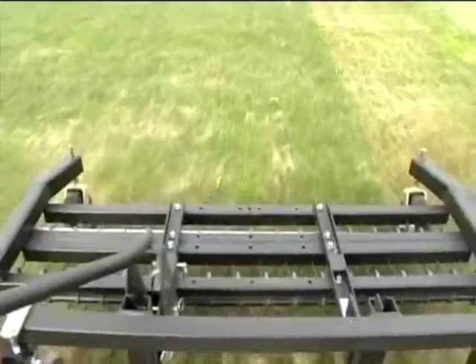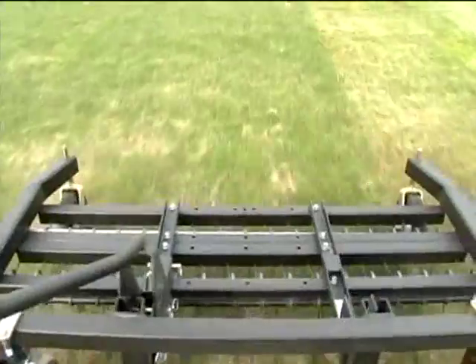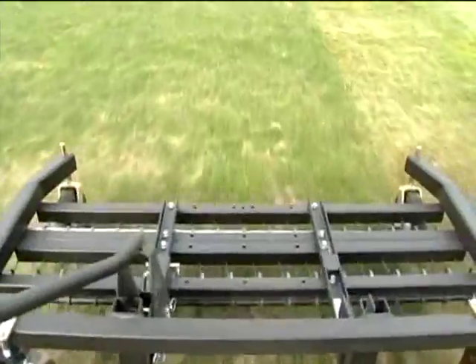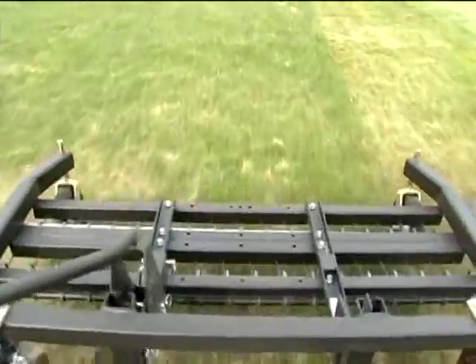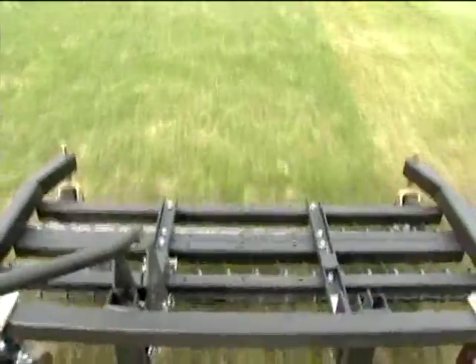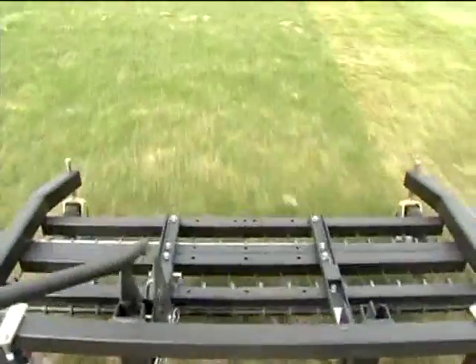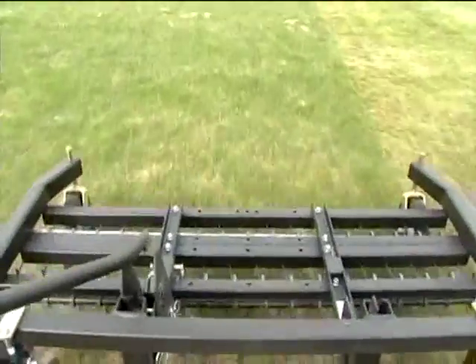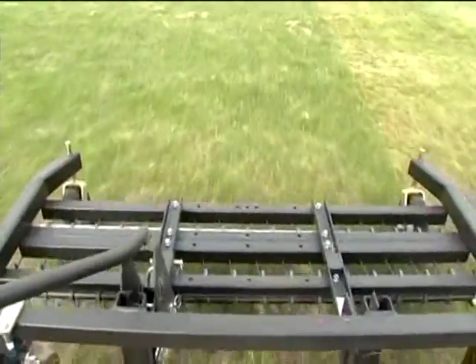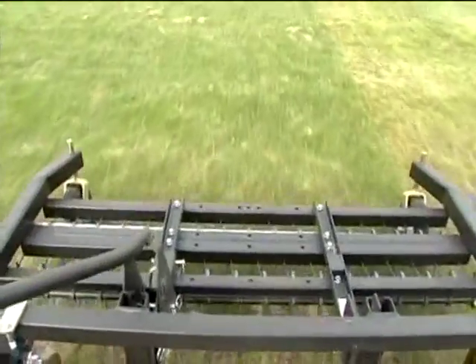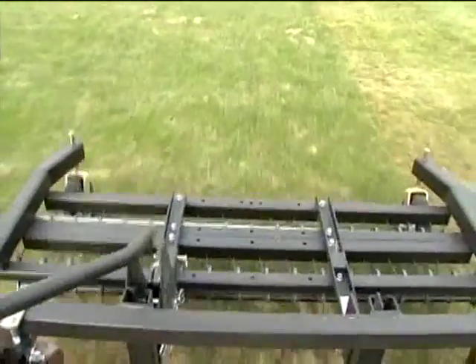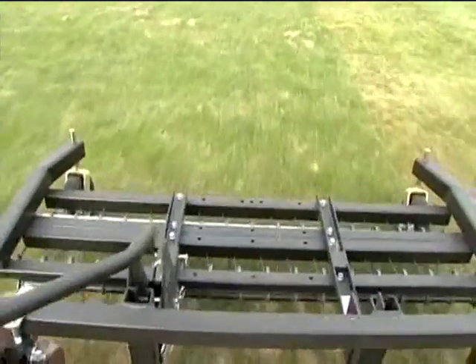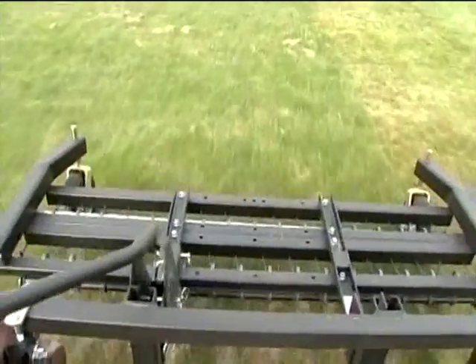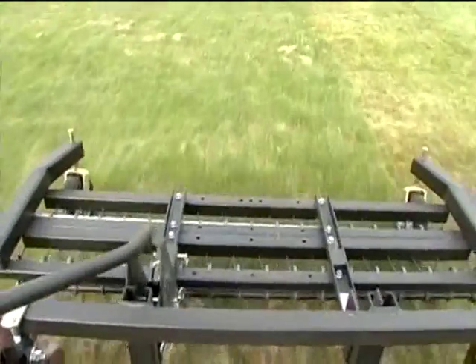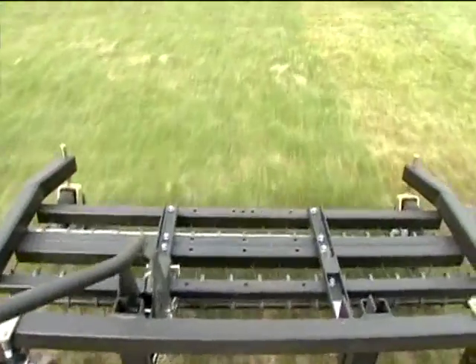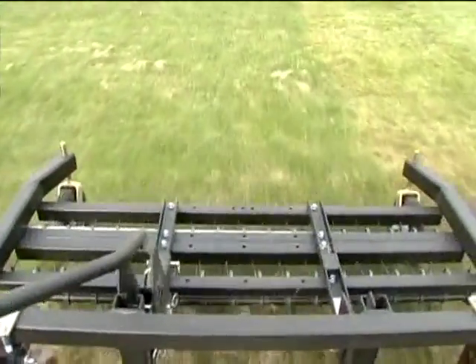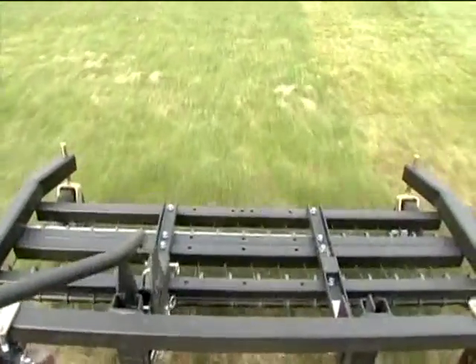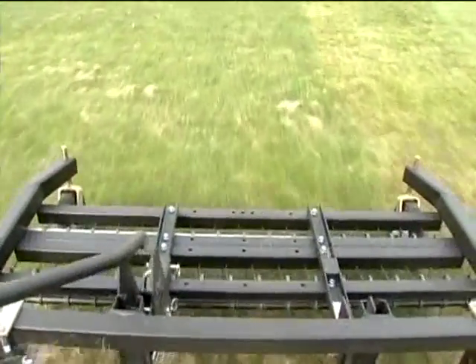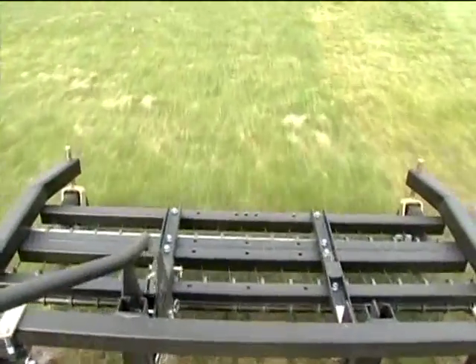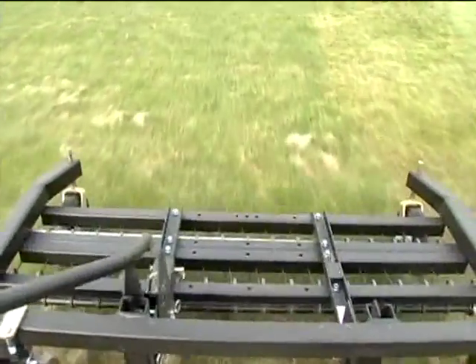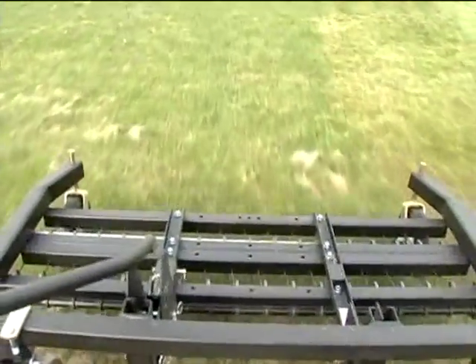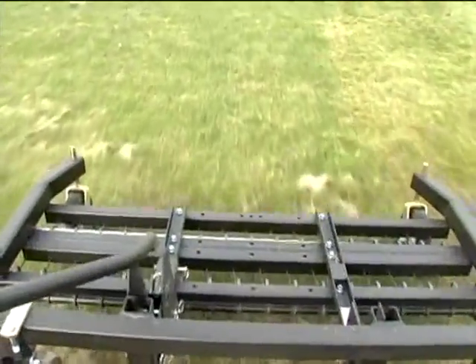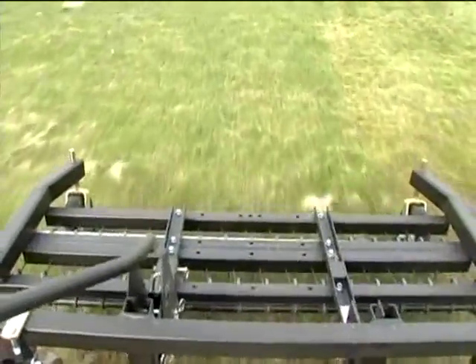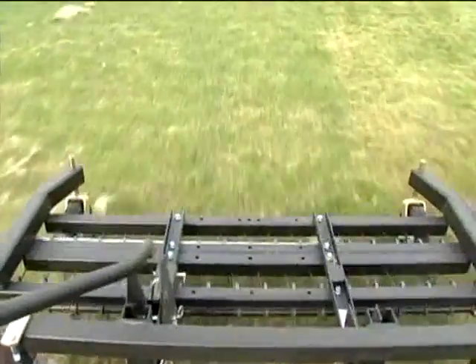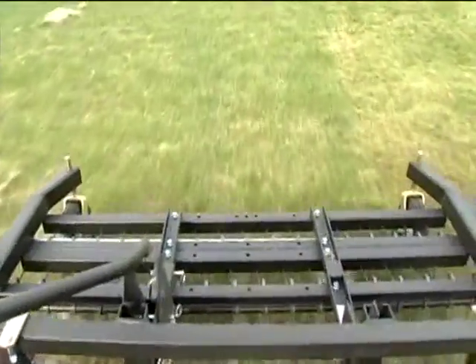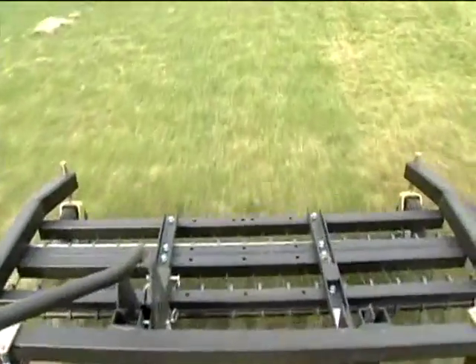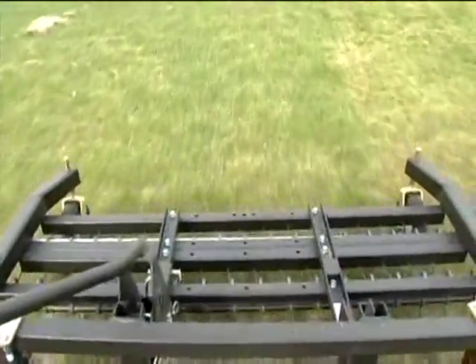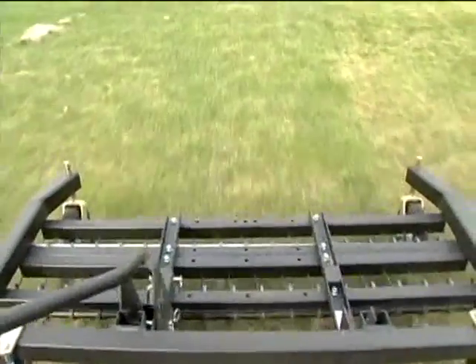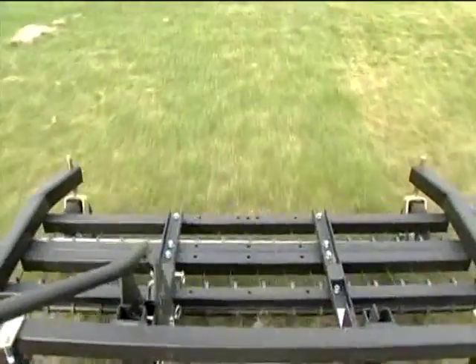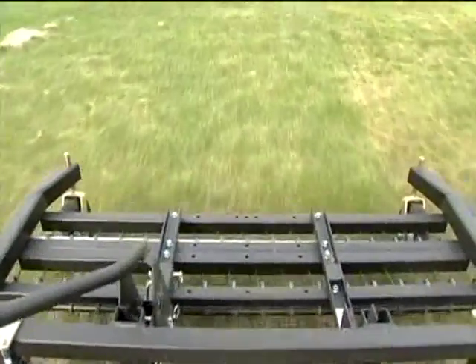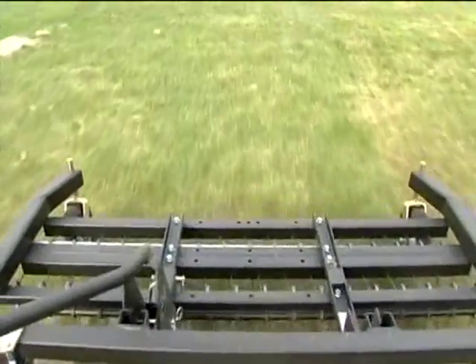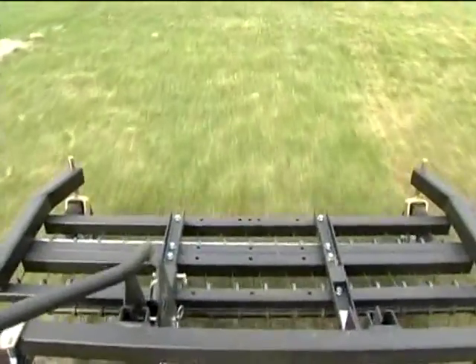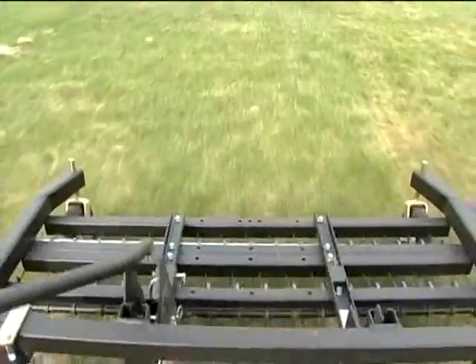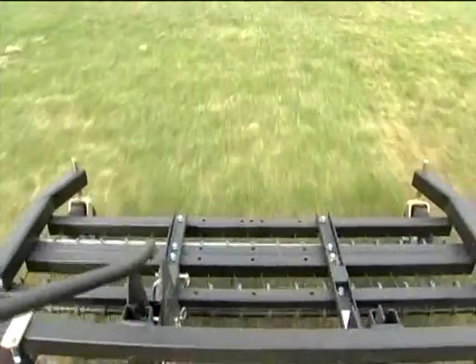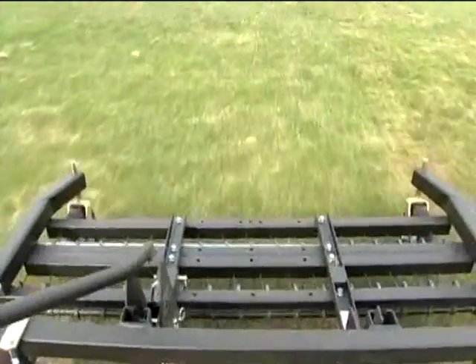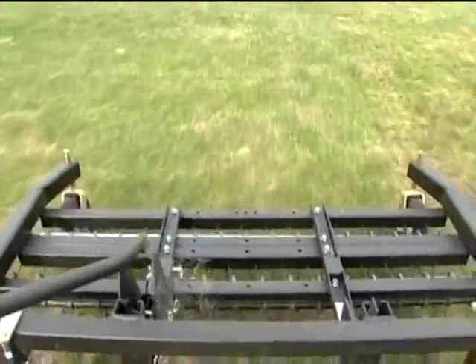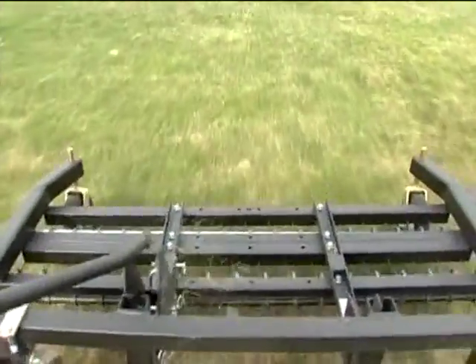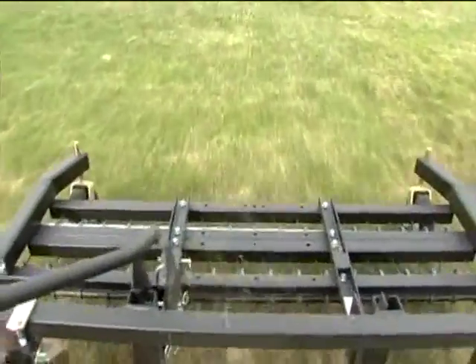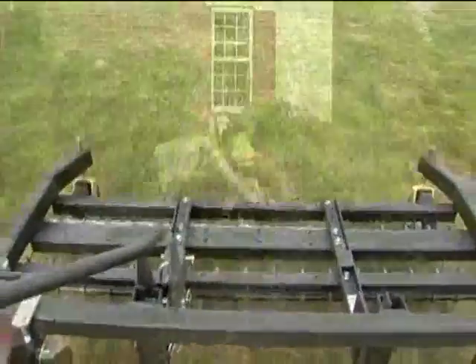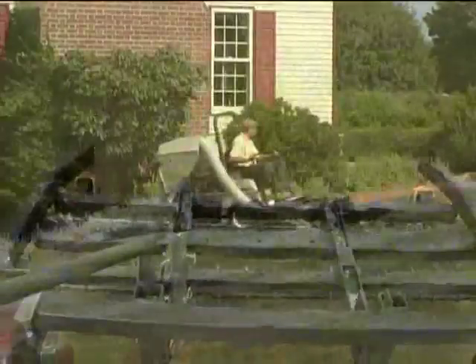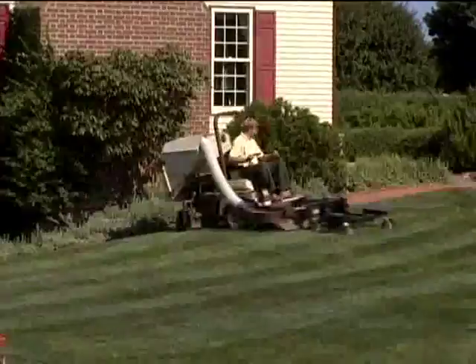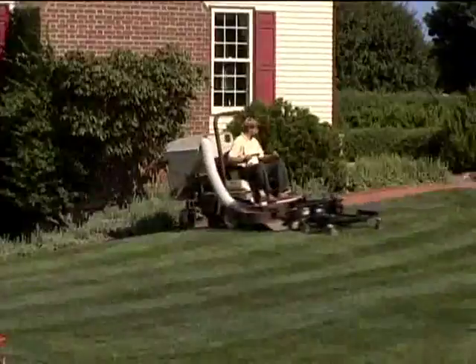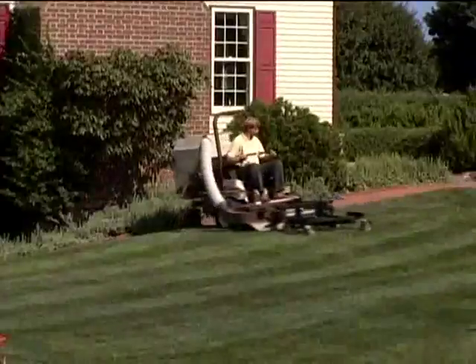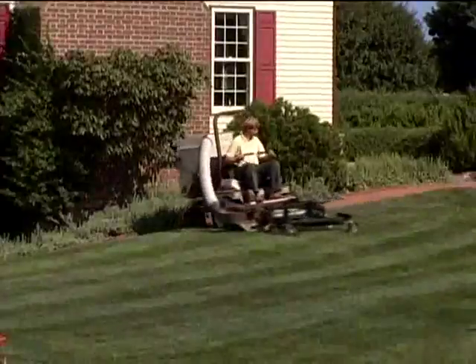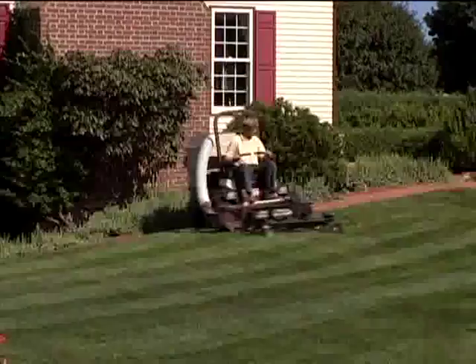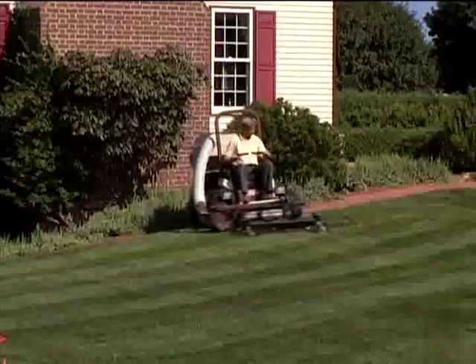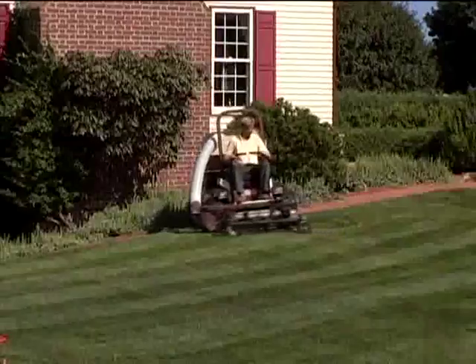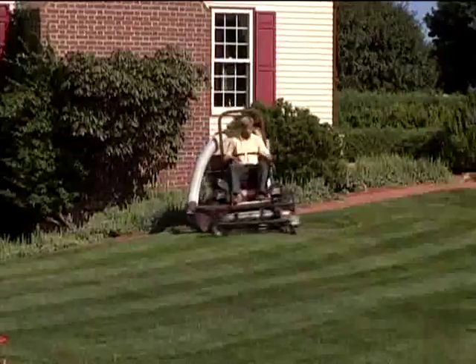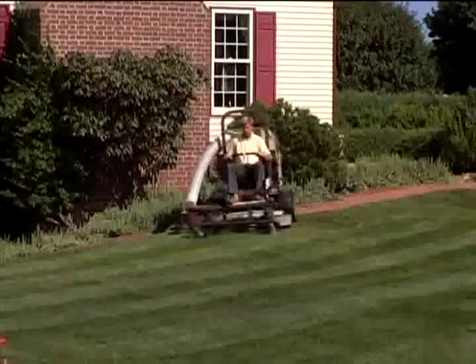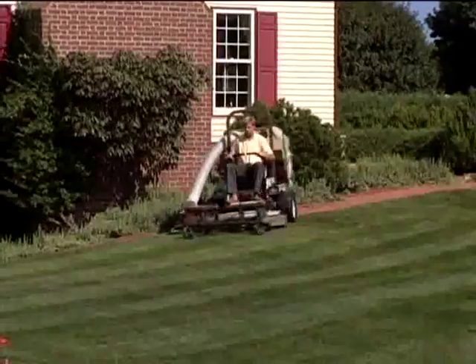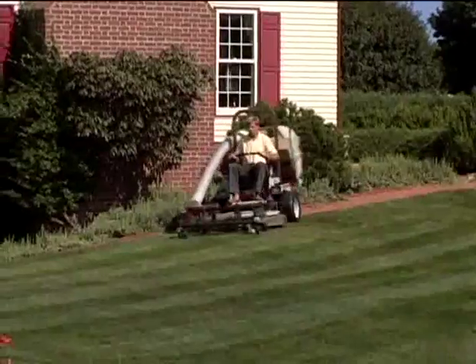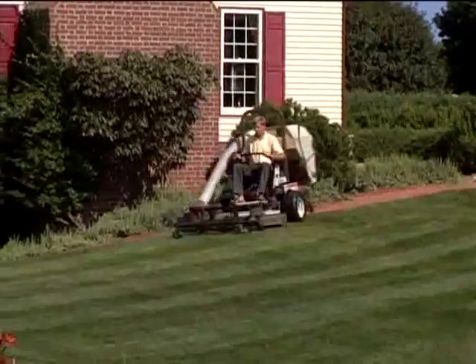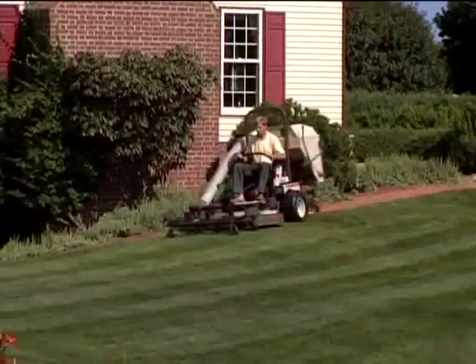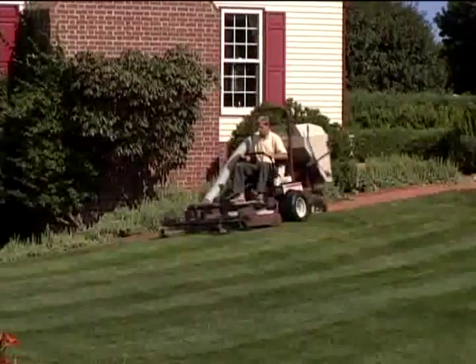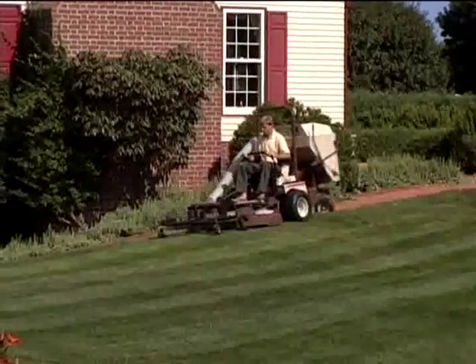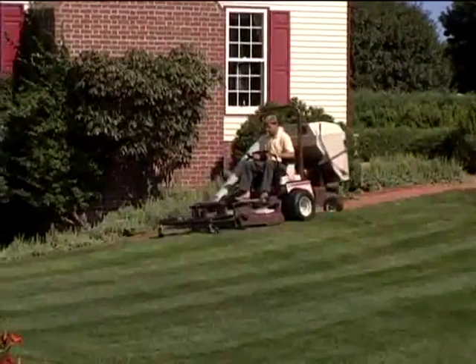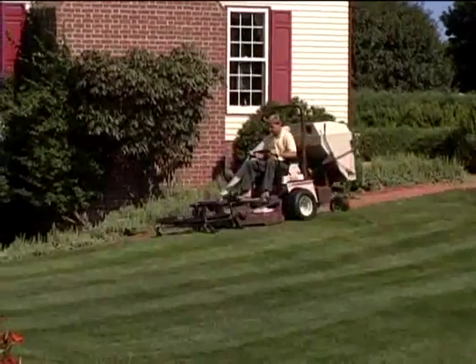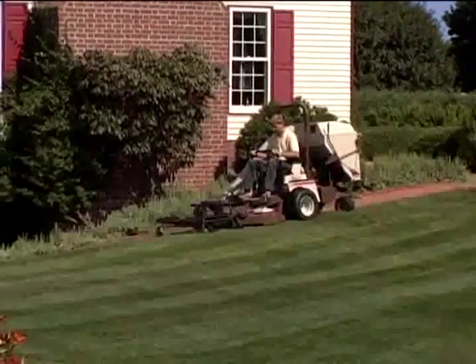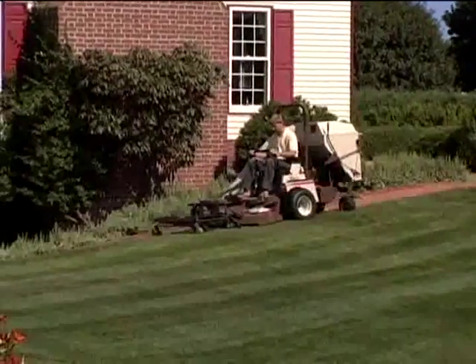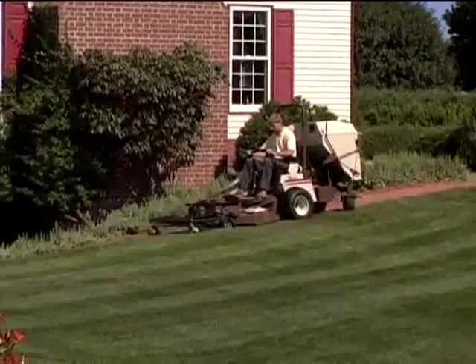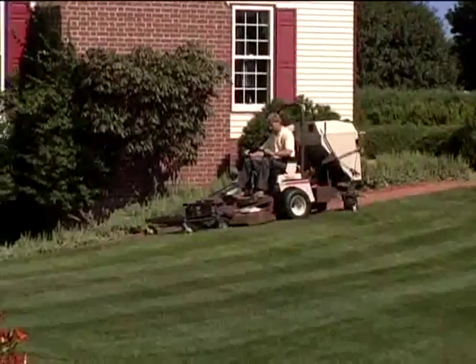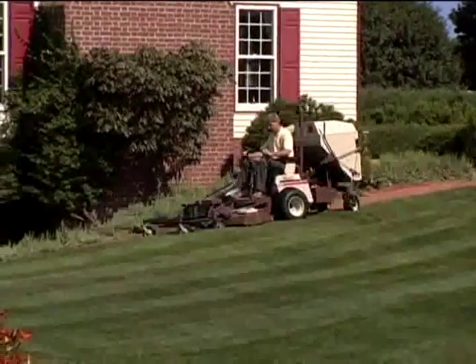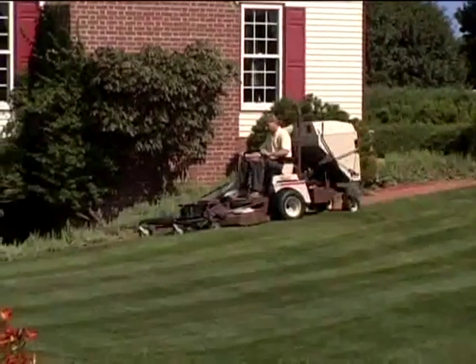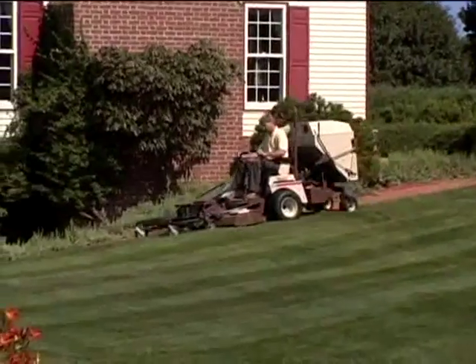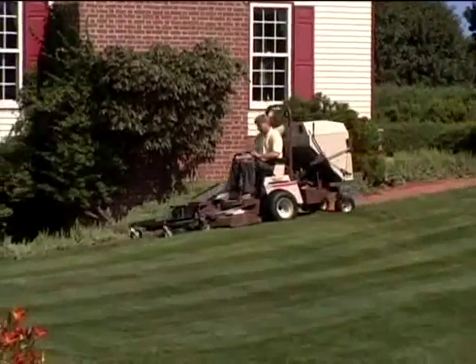Patented steel spring tines are angled forward to increase tension as the rake advances, and won't damage healthy turf grass when turning your mower.